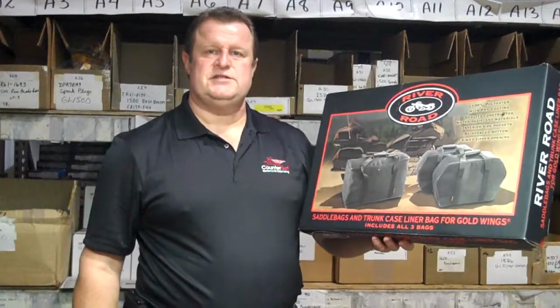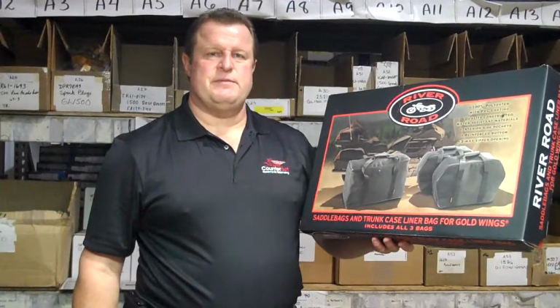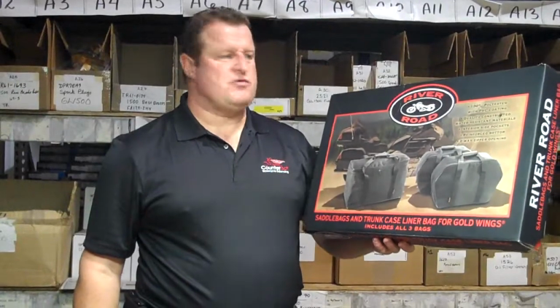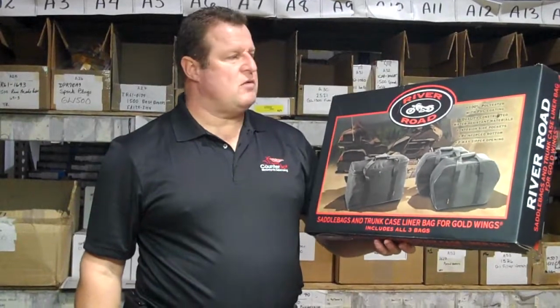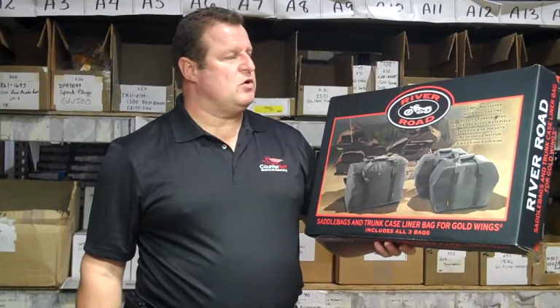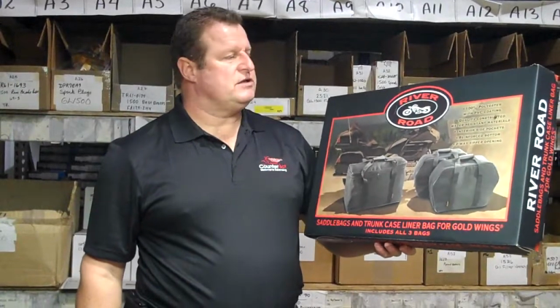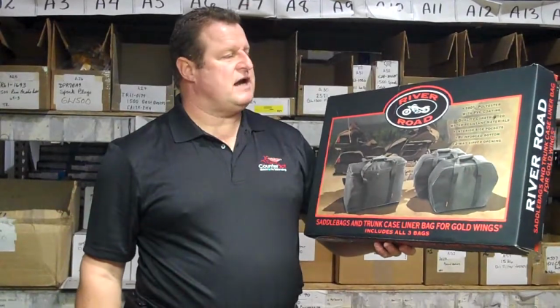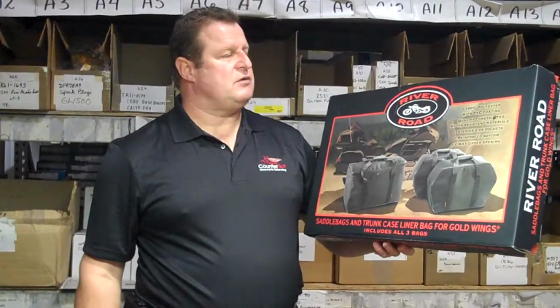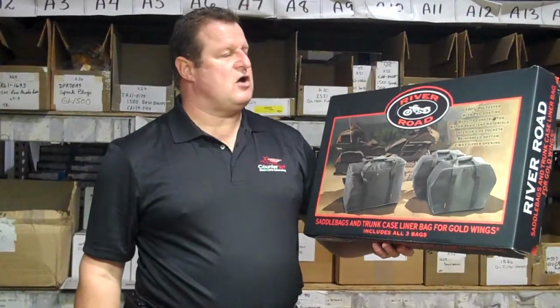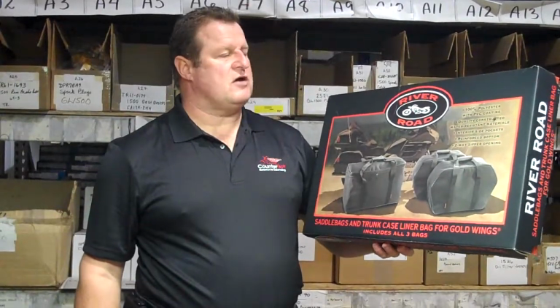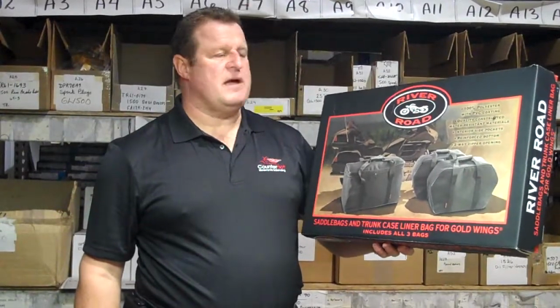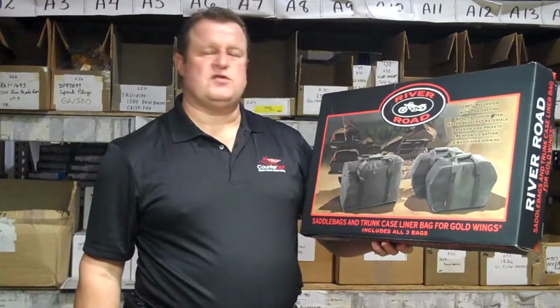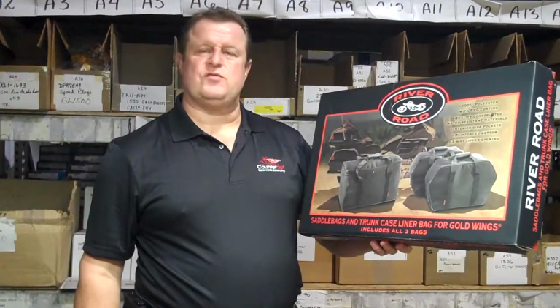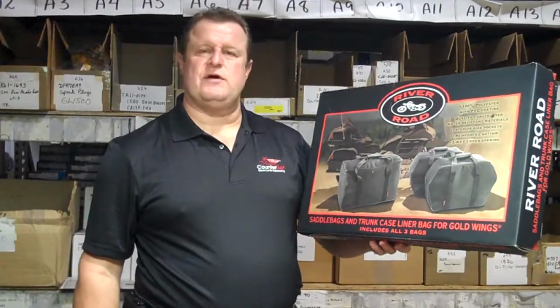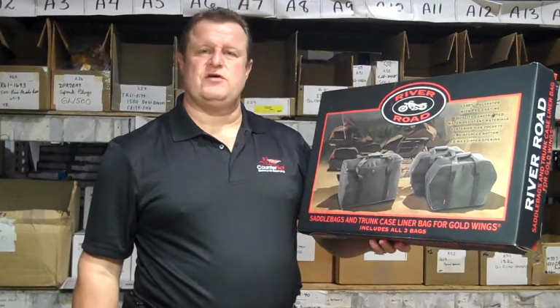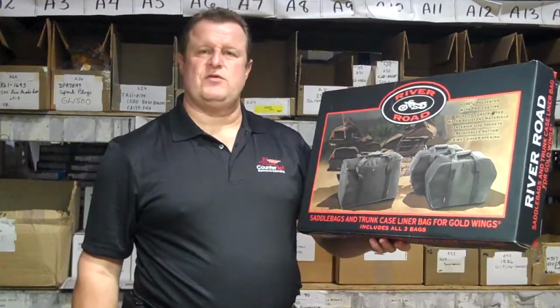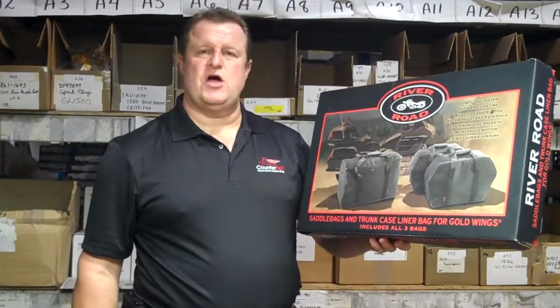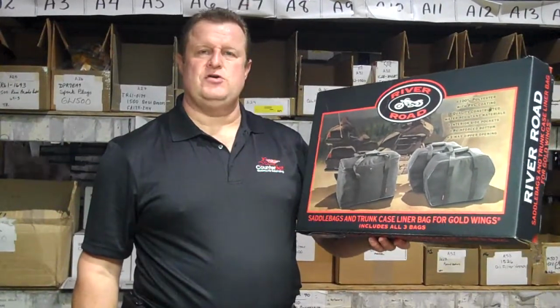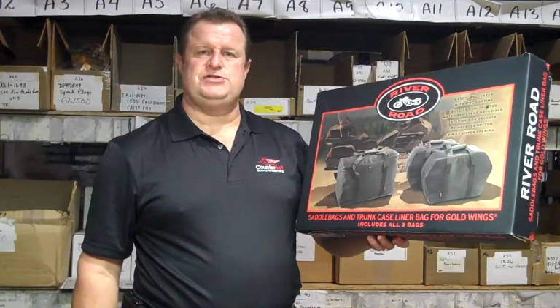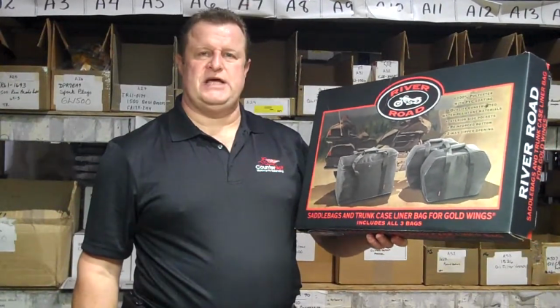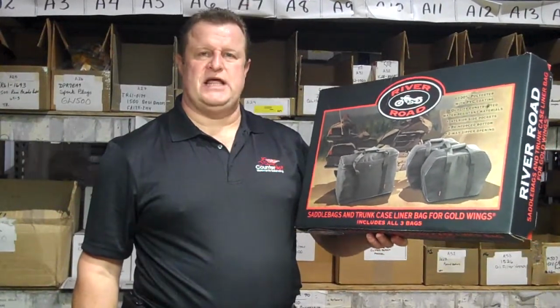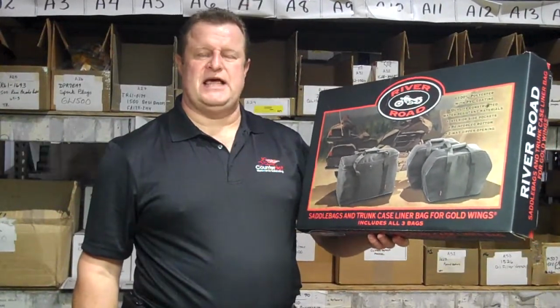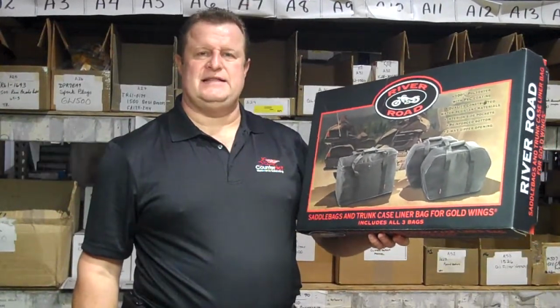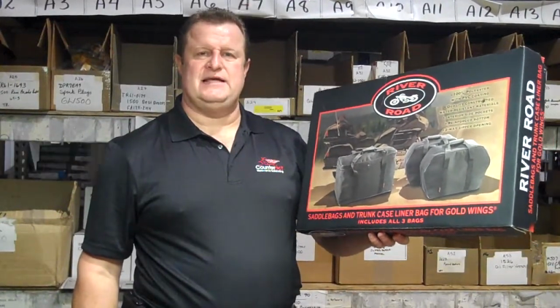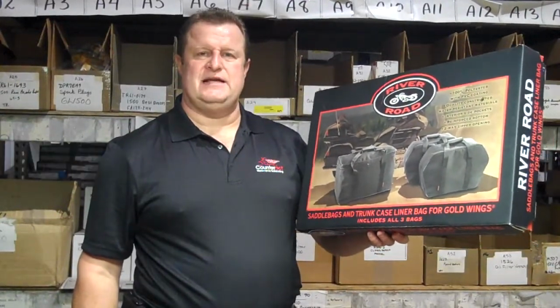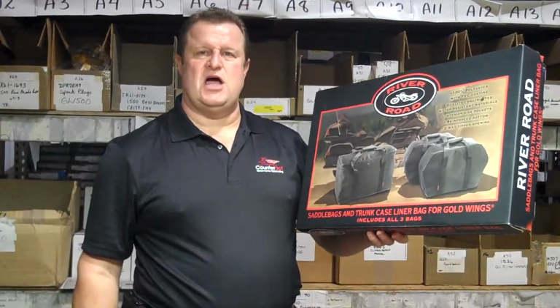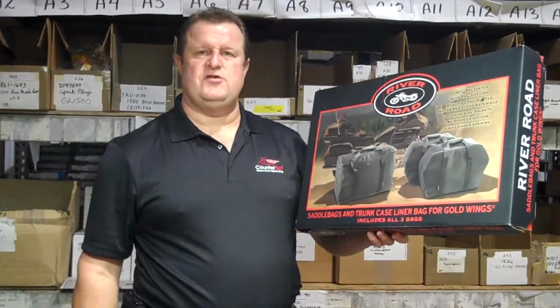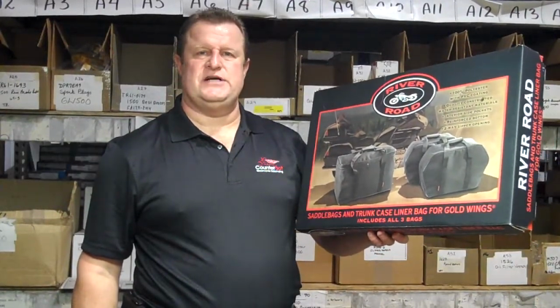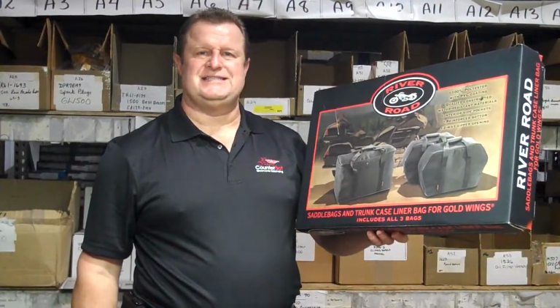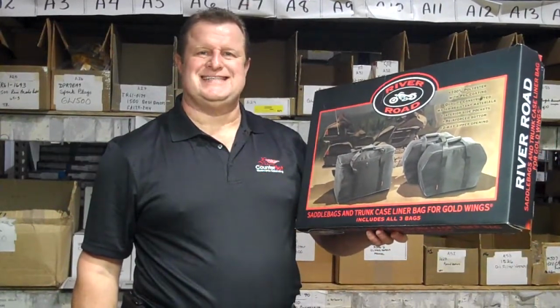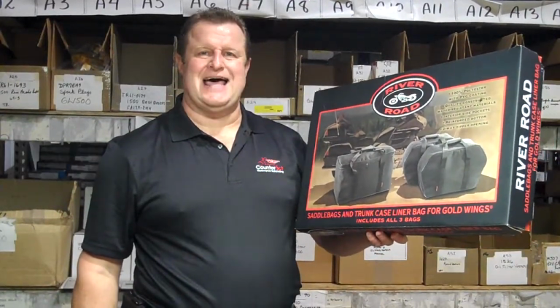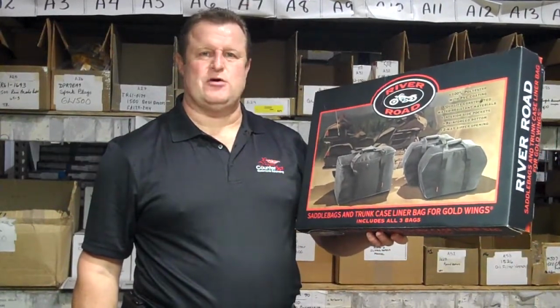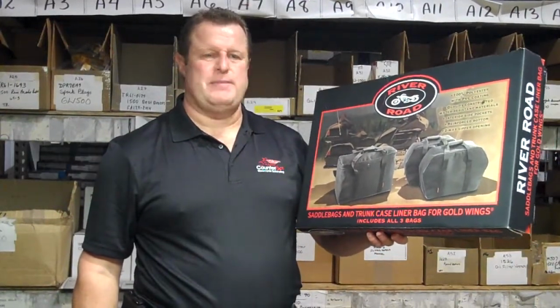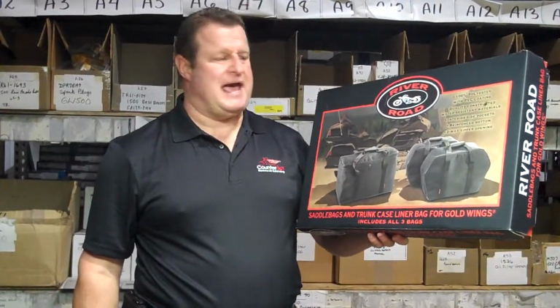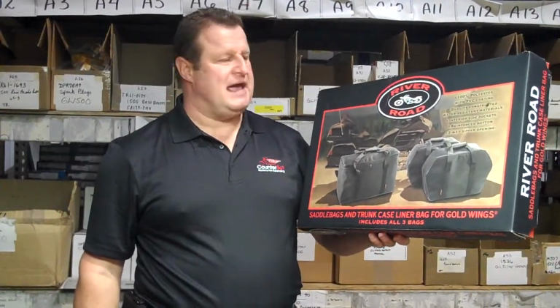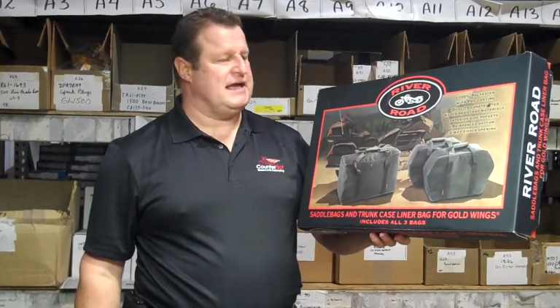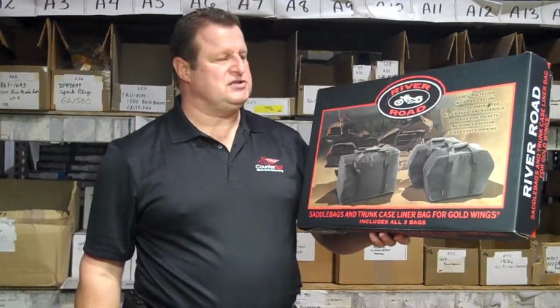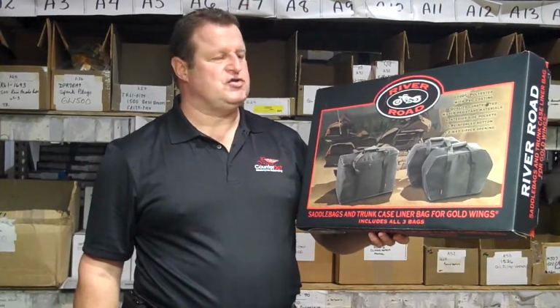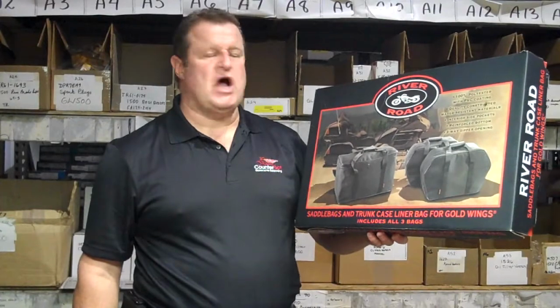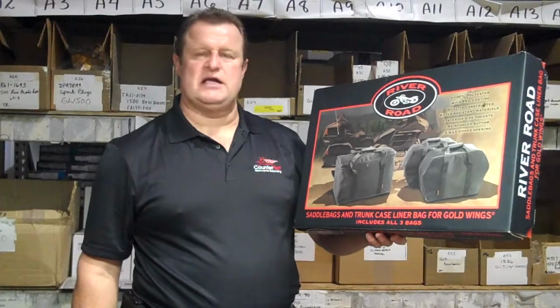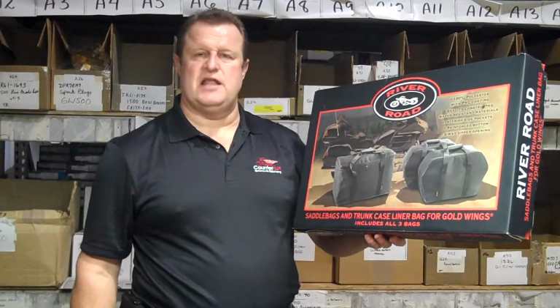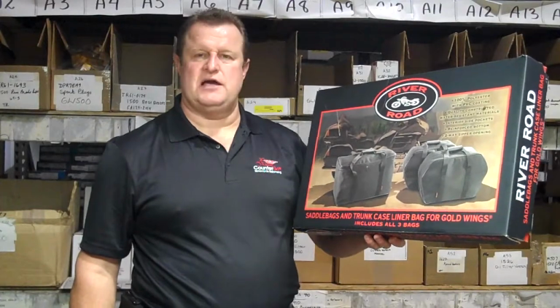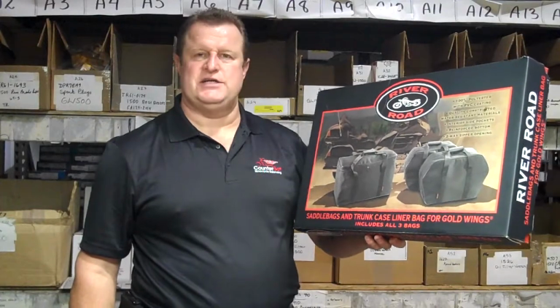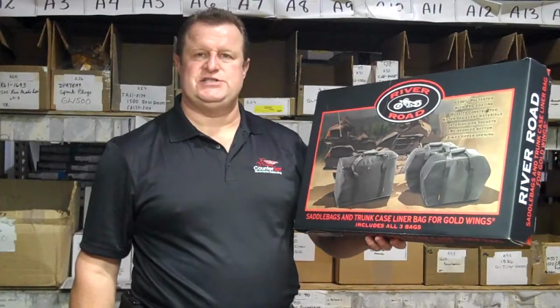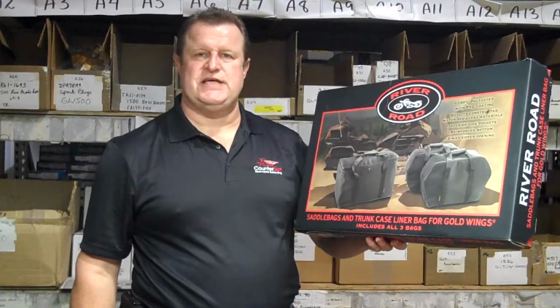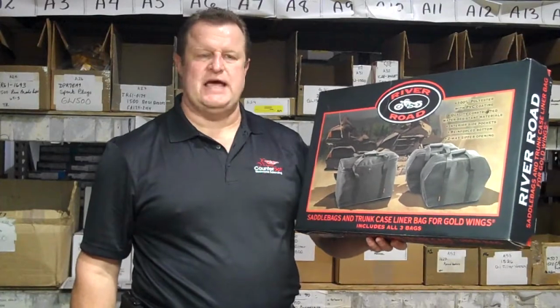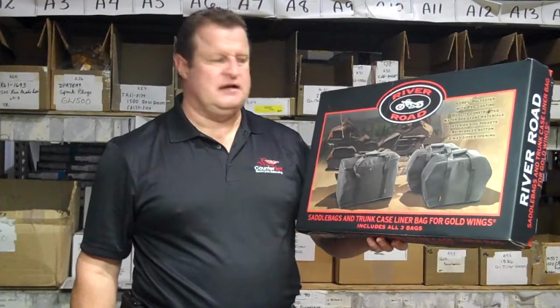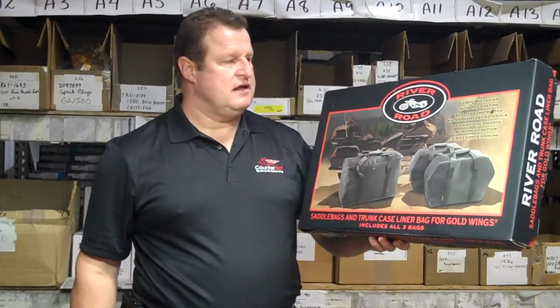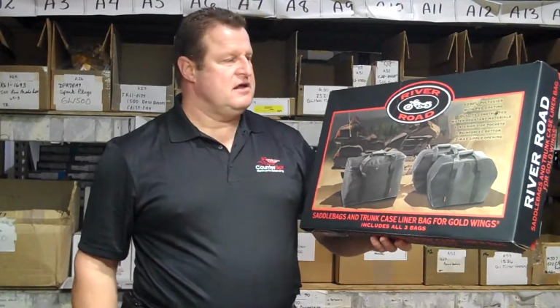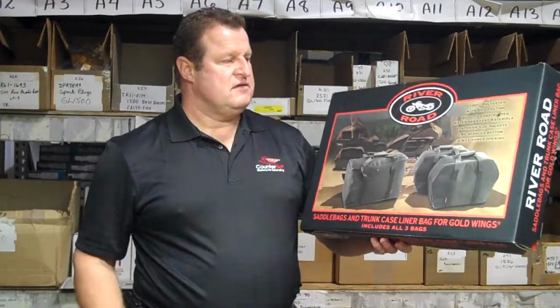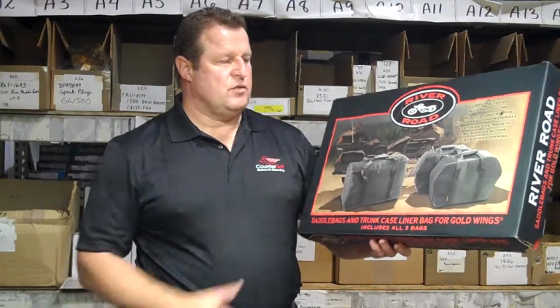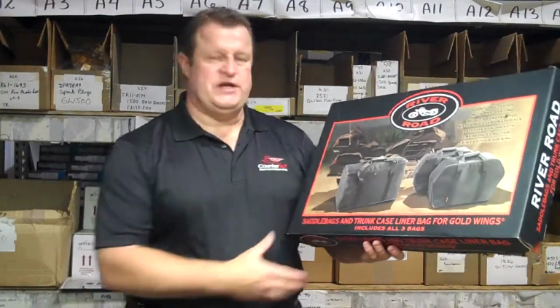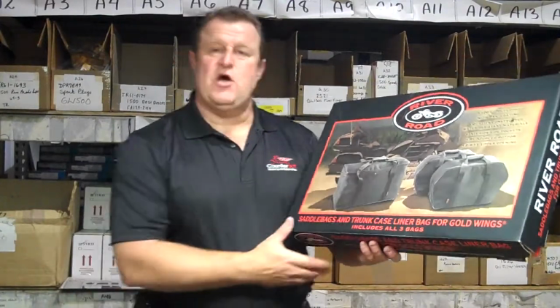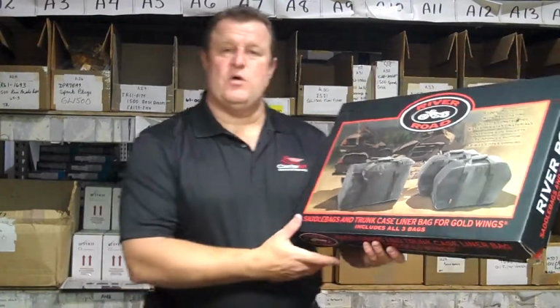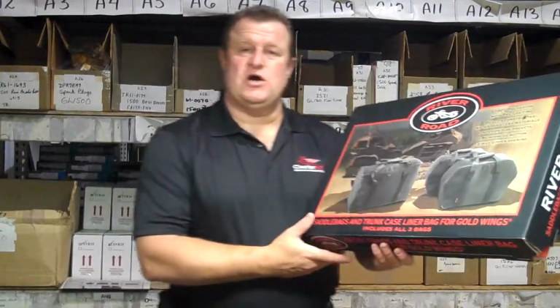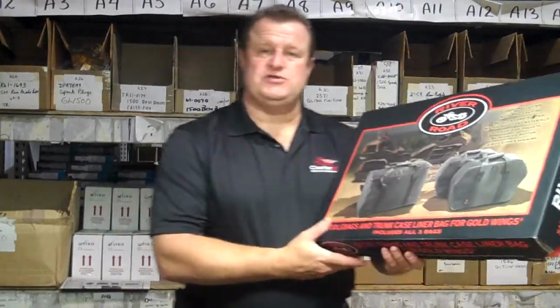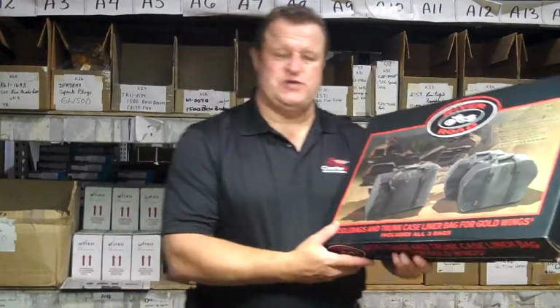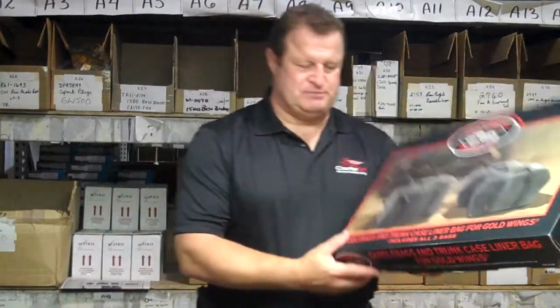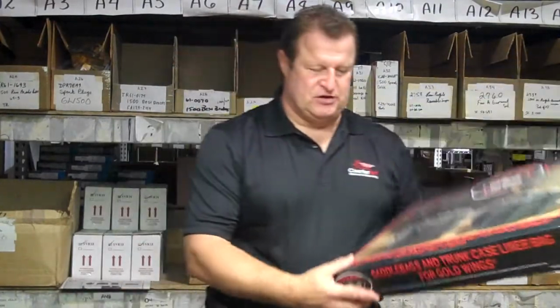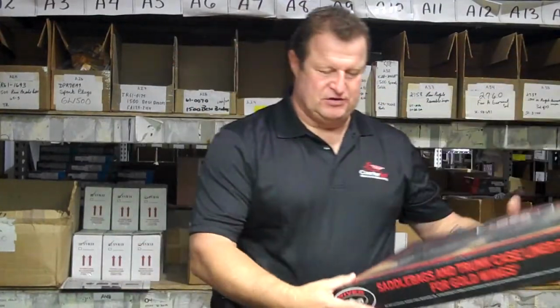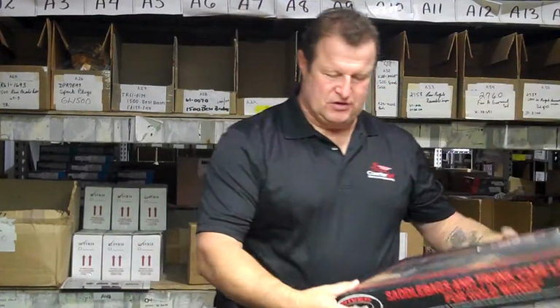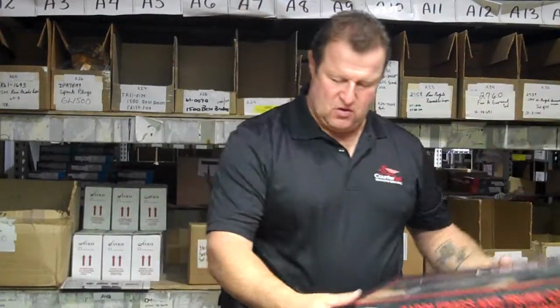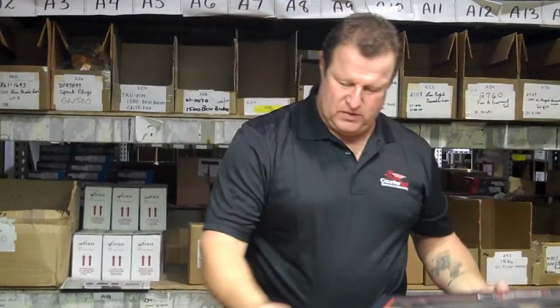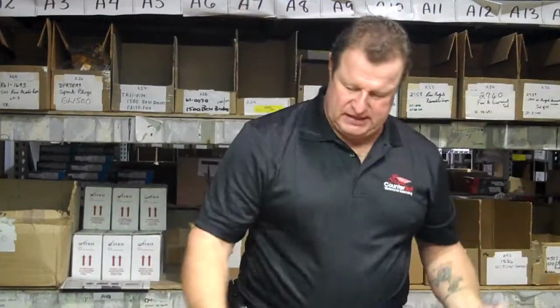Jim at Crime World. Today we're talking about the River Road GL1800 Saddle Bag and Trunk Luggage Set for when you're going on trips on your Gold Wing.